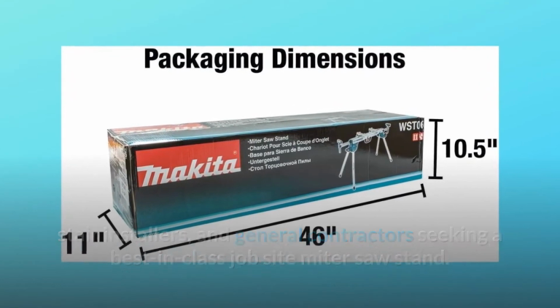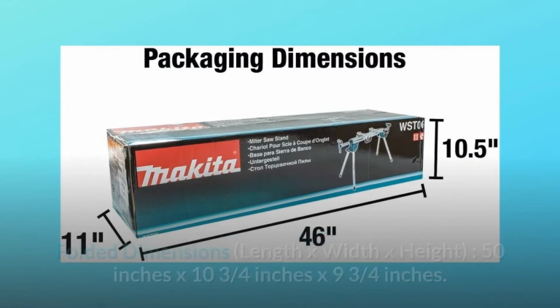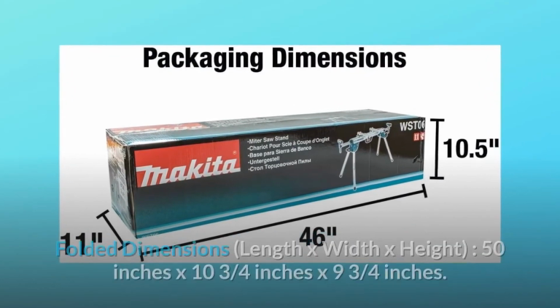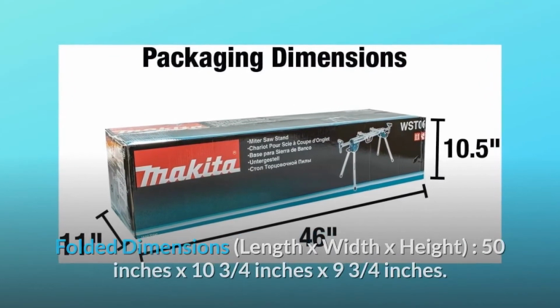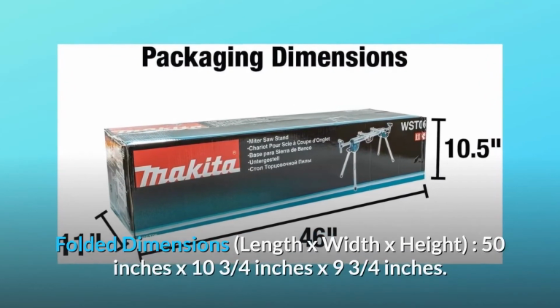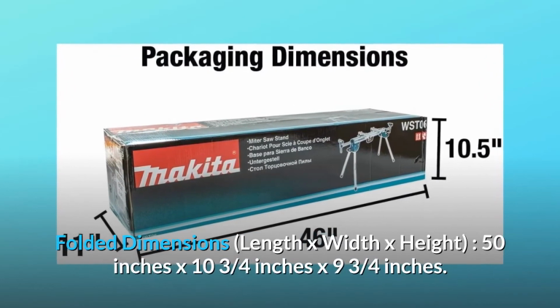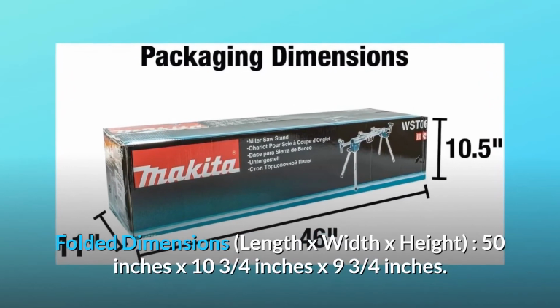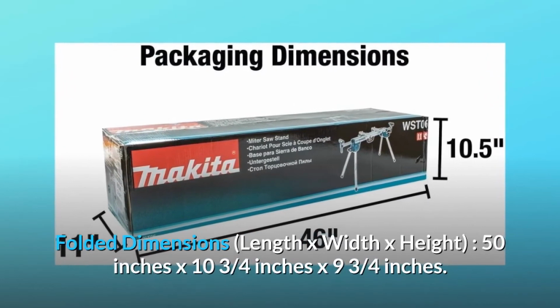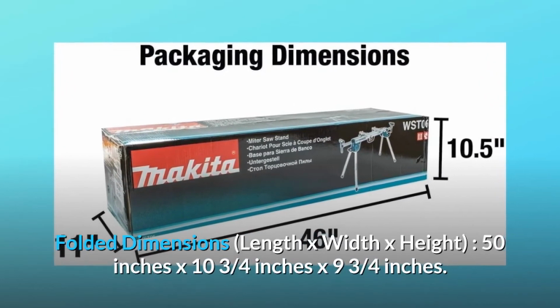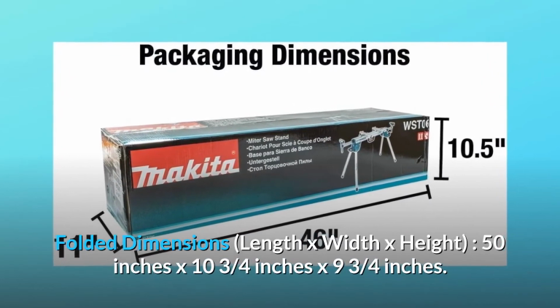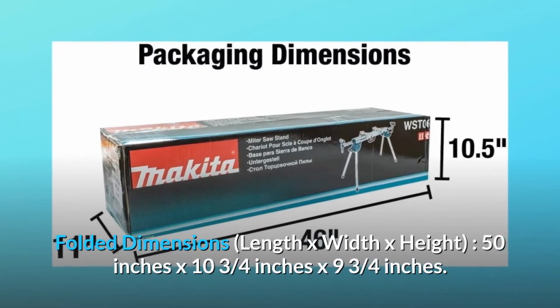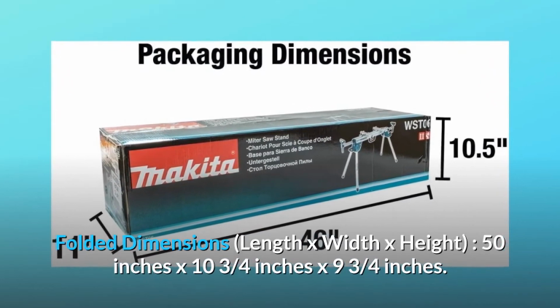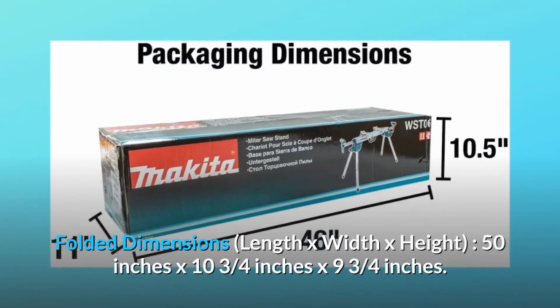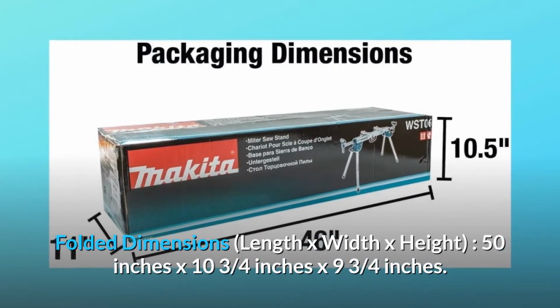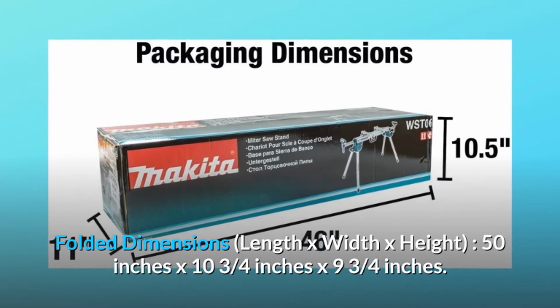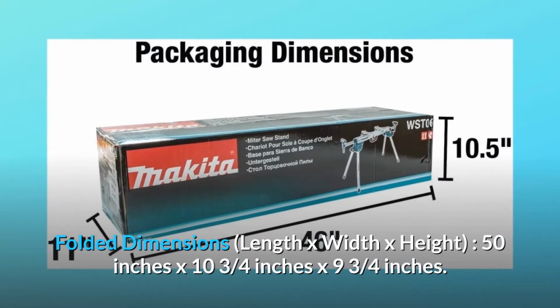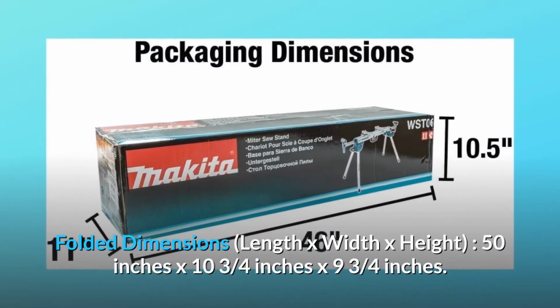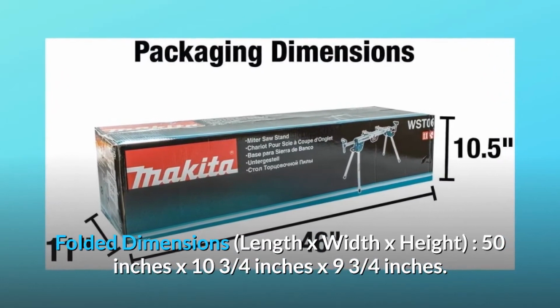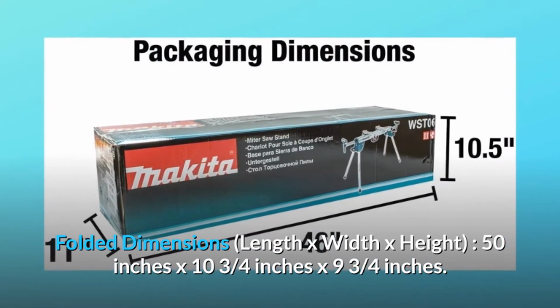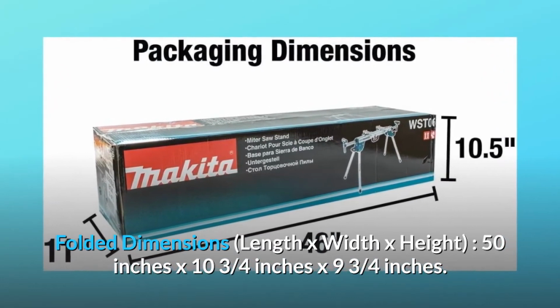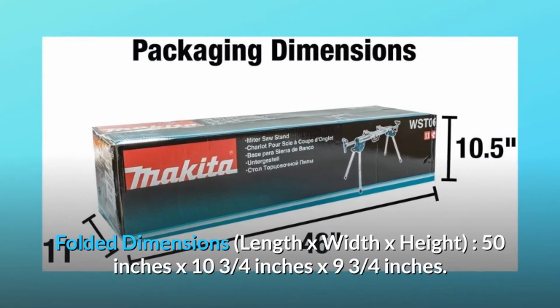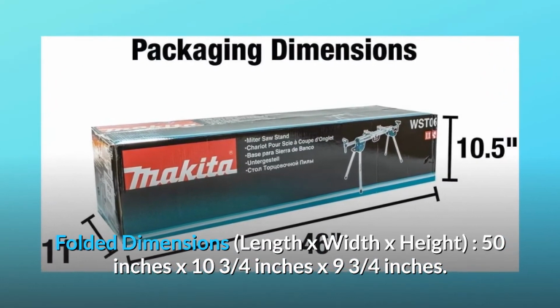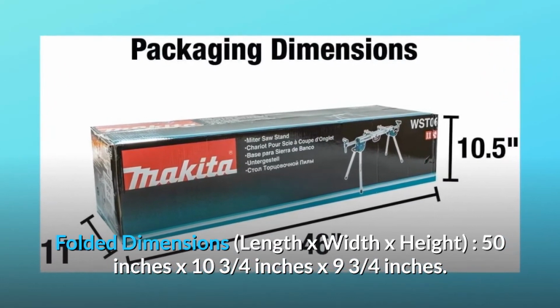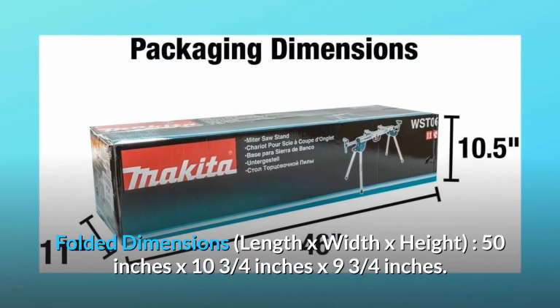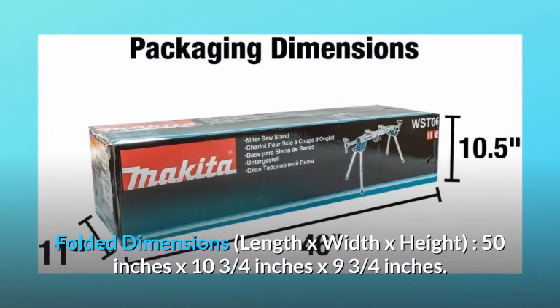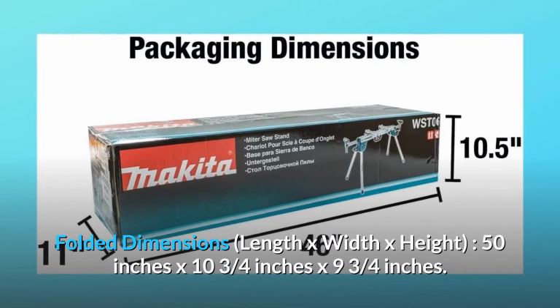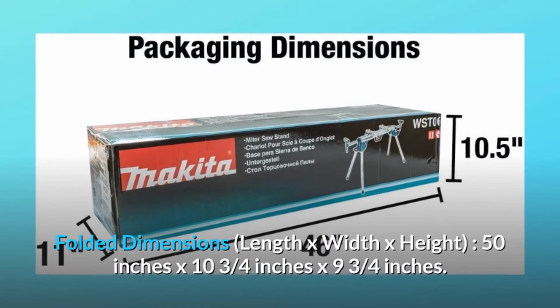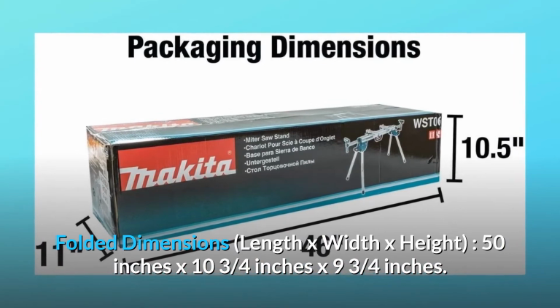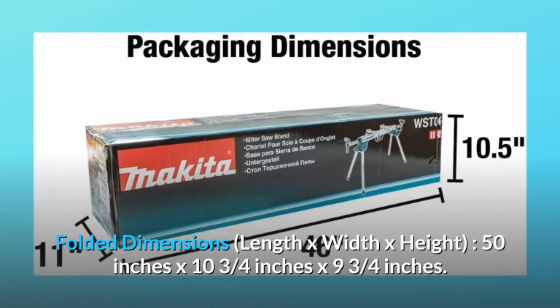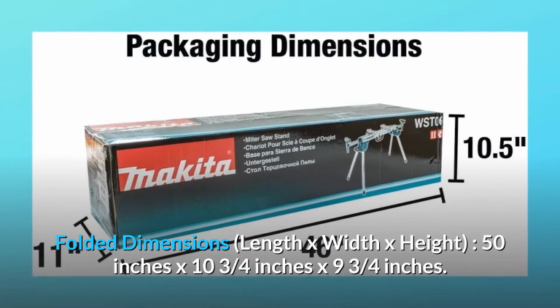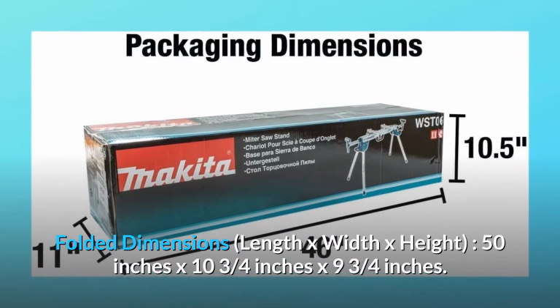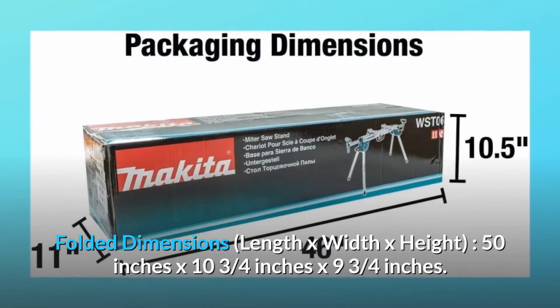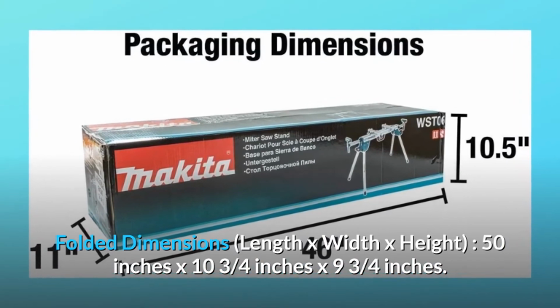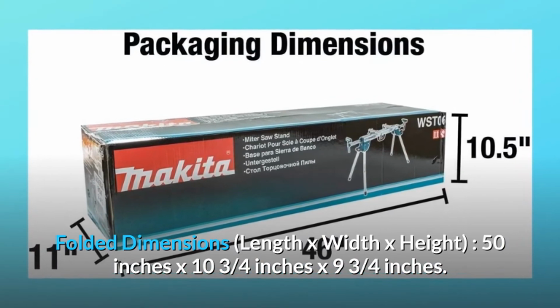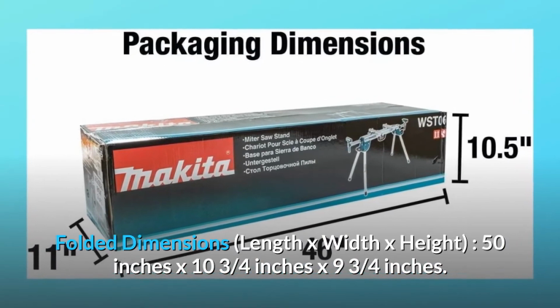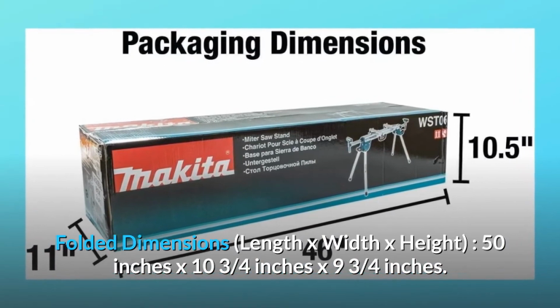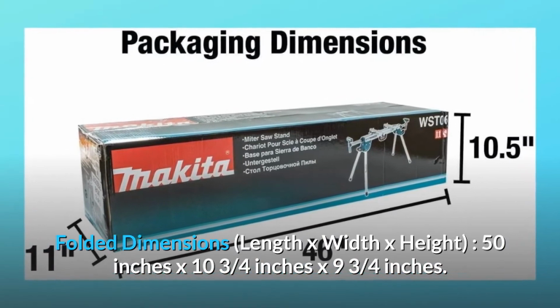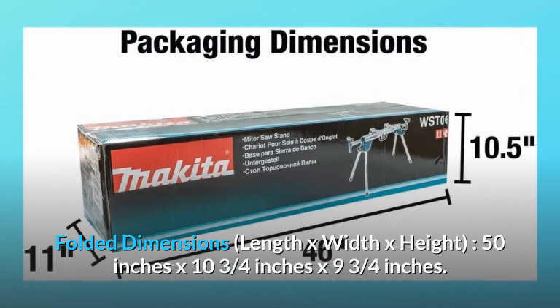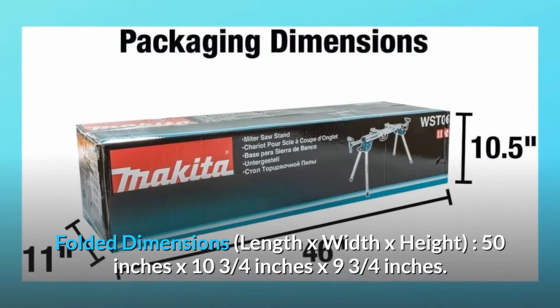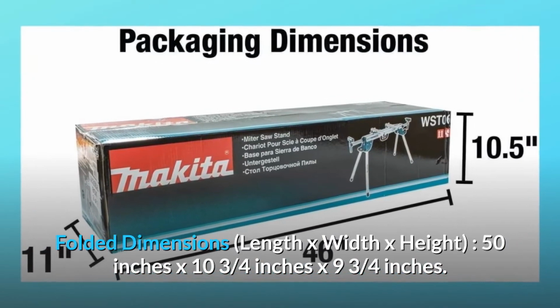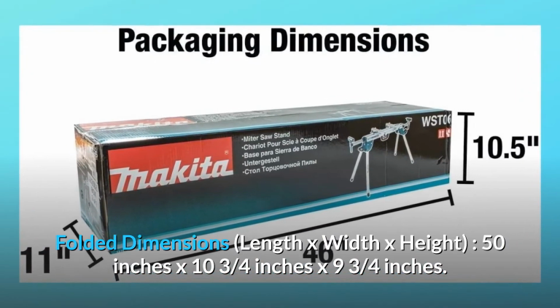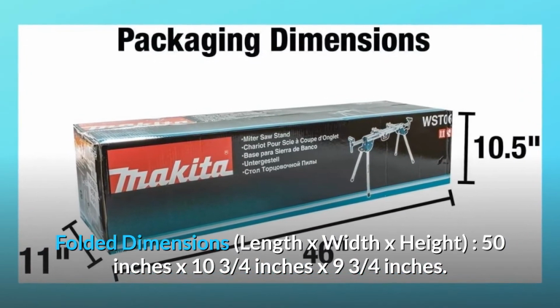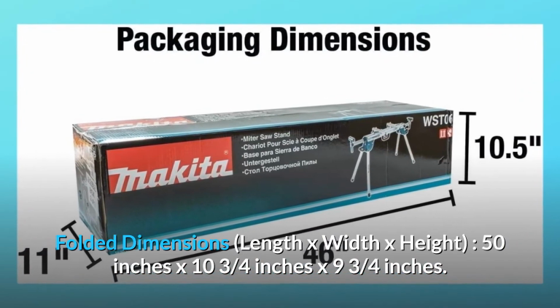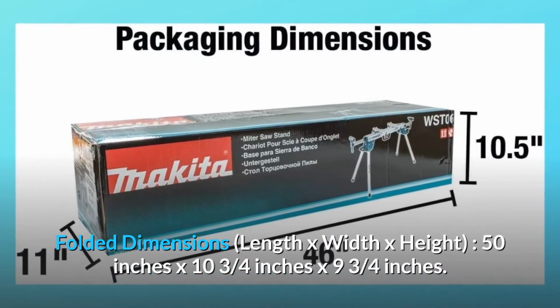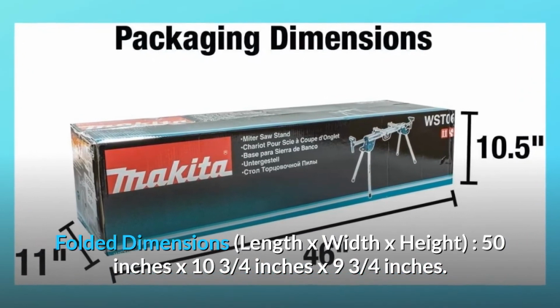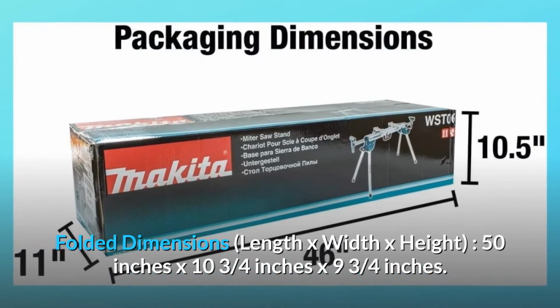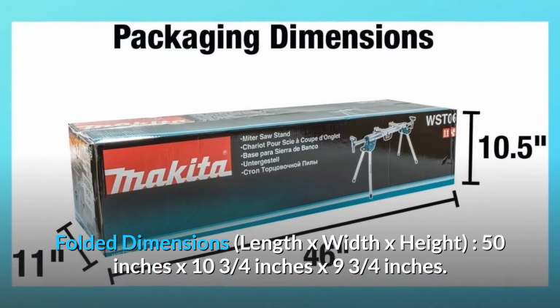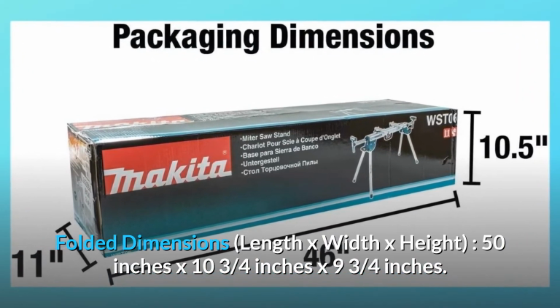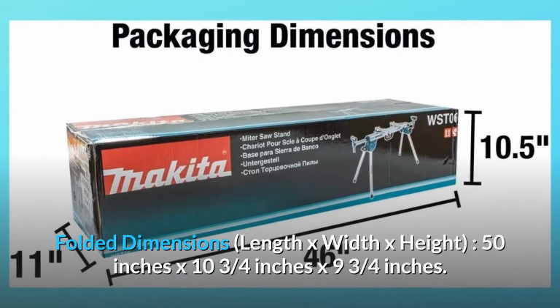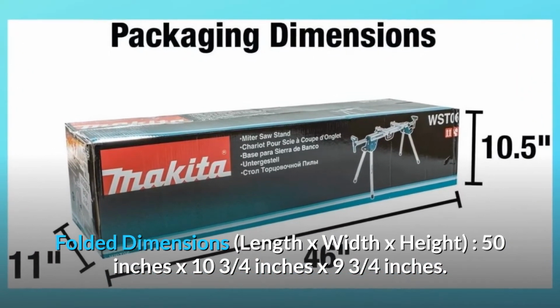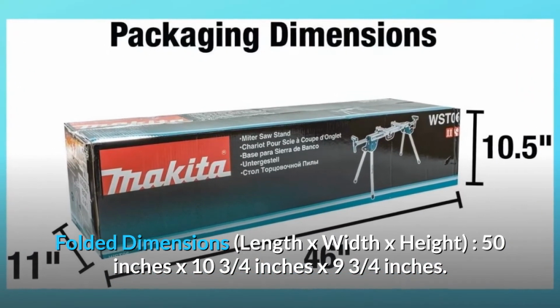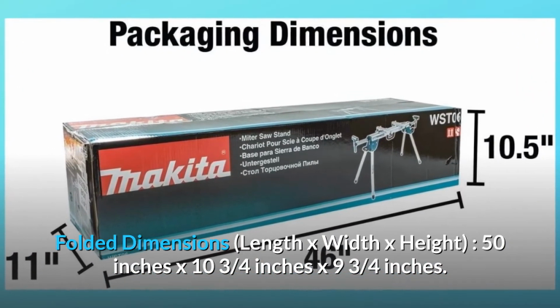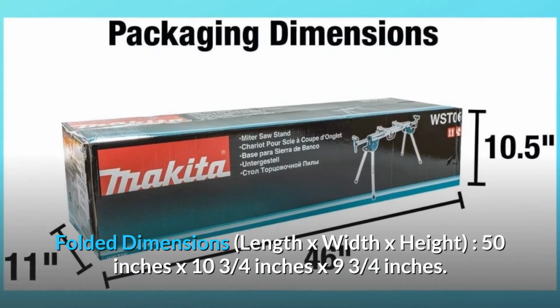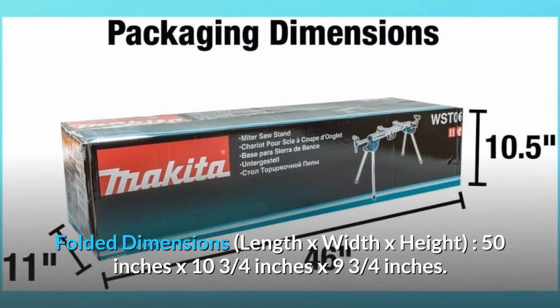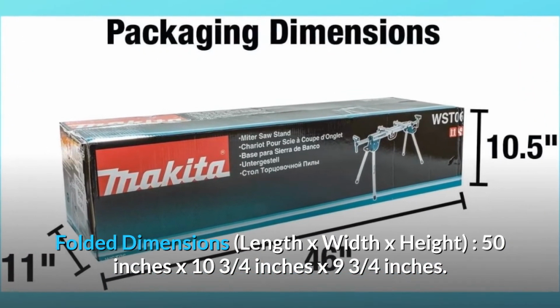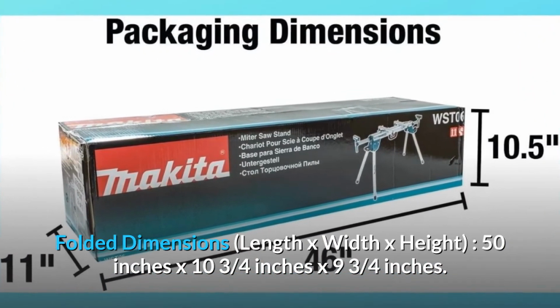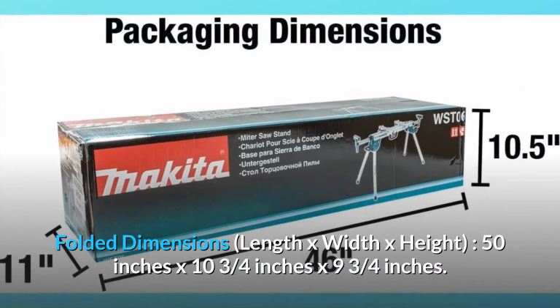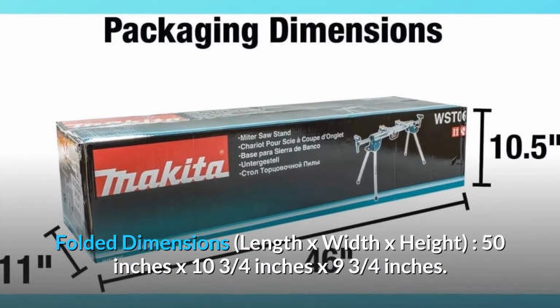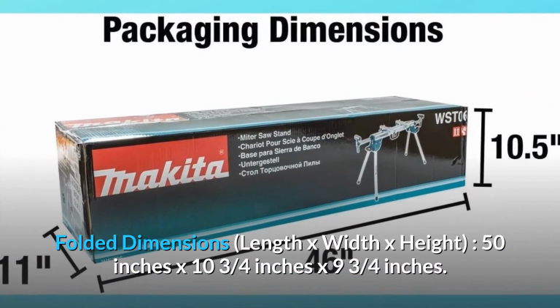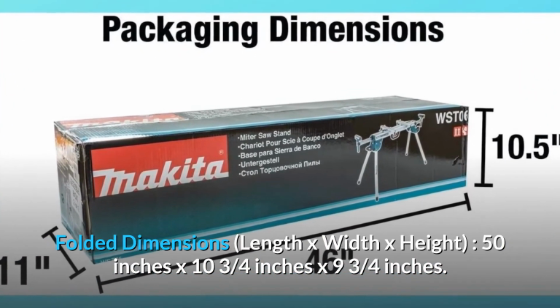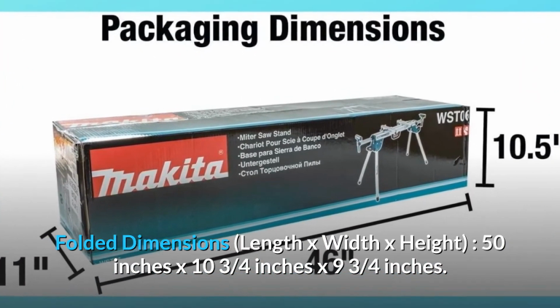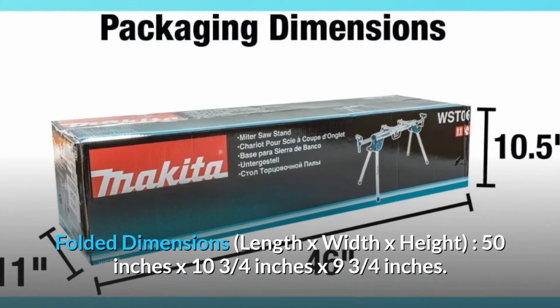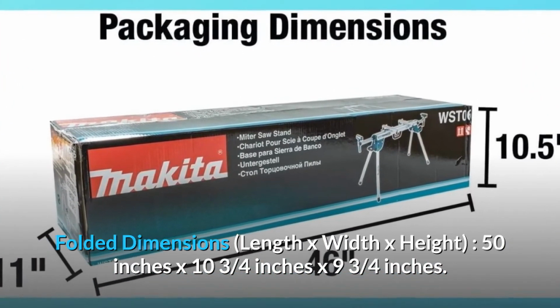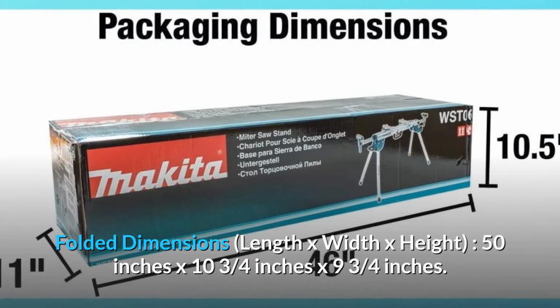Folded dimensions, length by width by height: 50 inches by 10 and 3 quarters inches by 9 and 3 quarters inches.